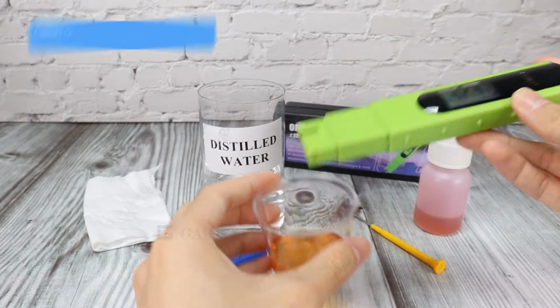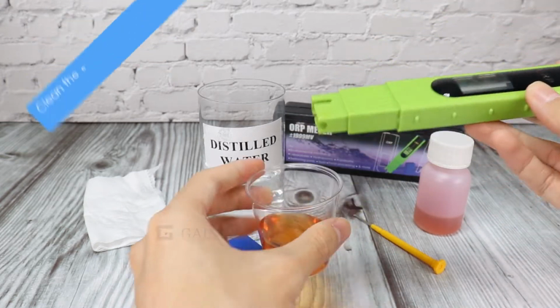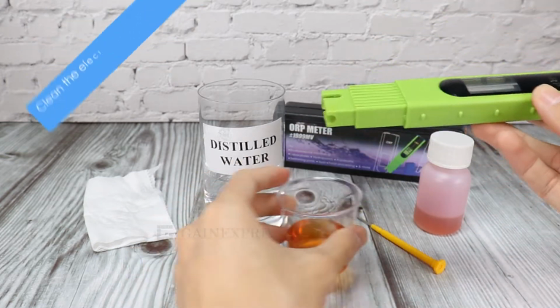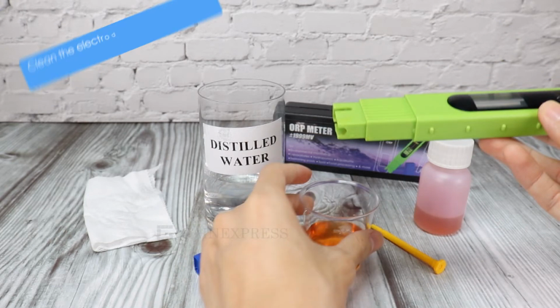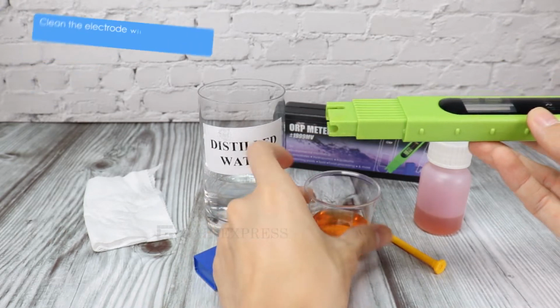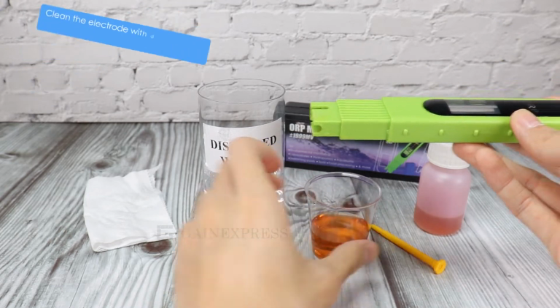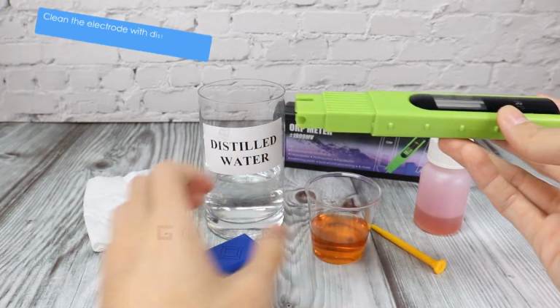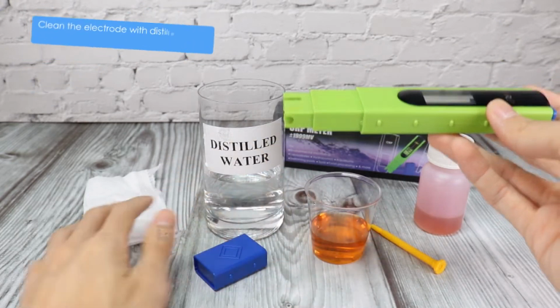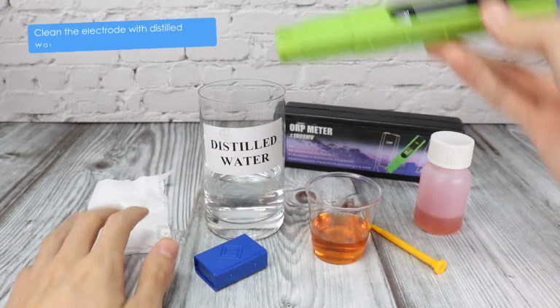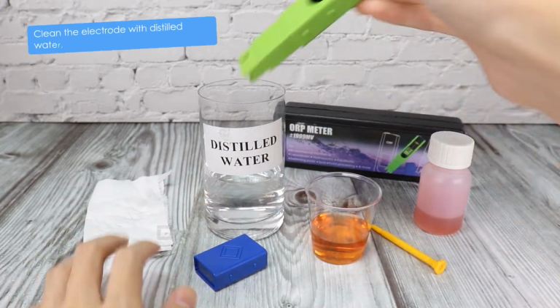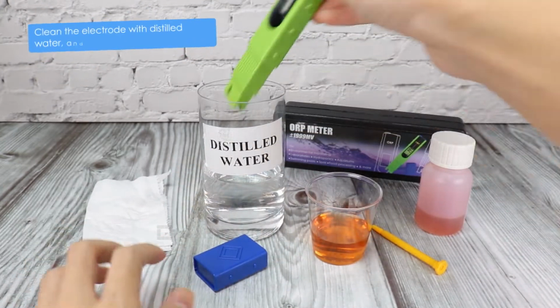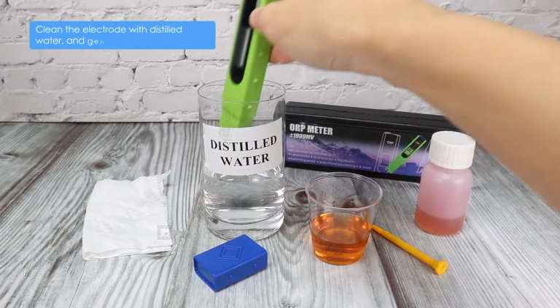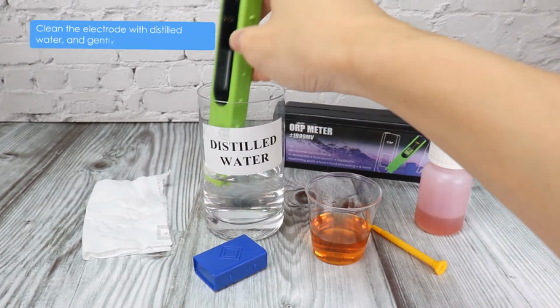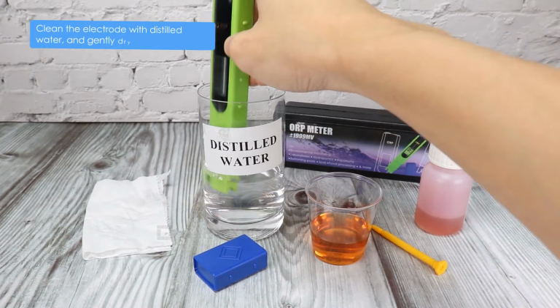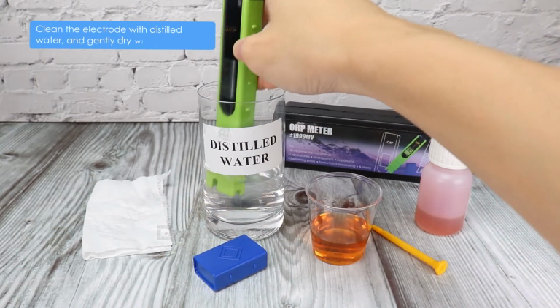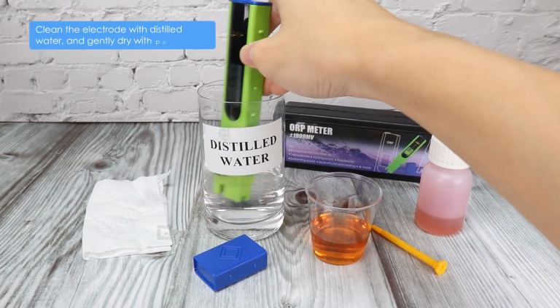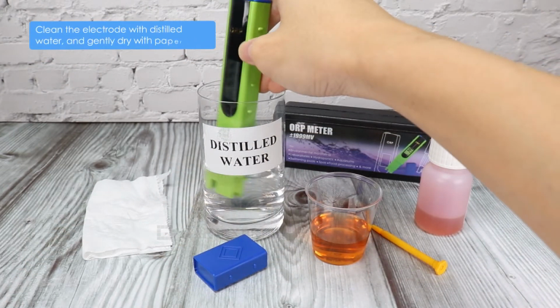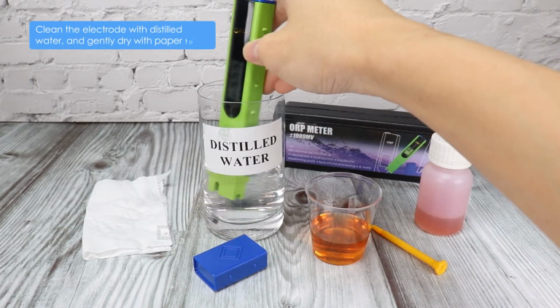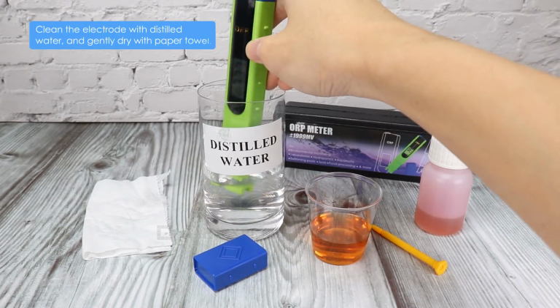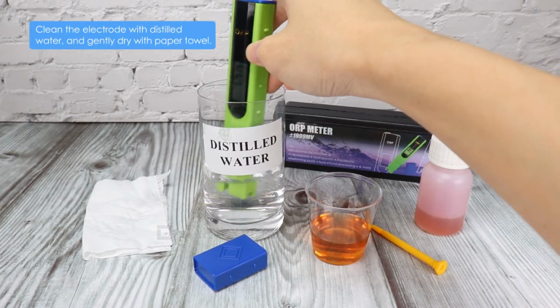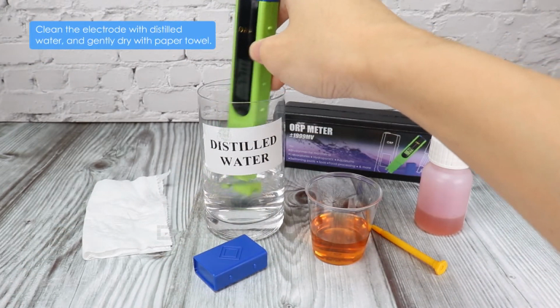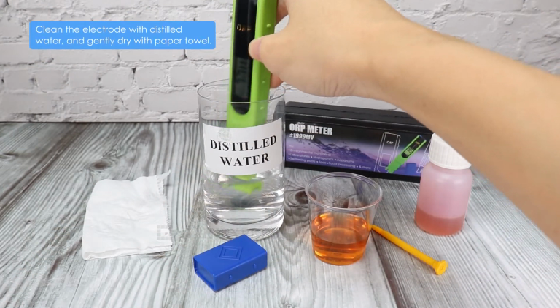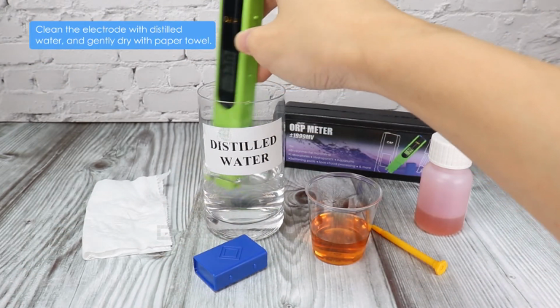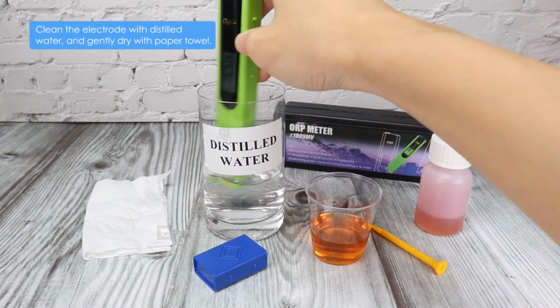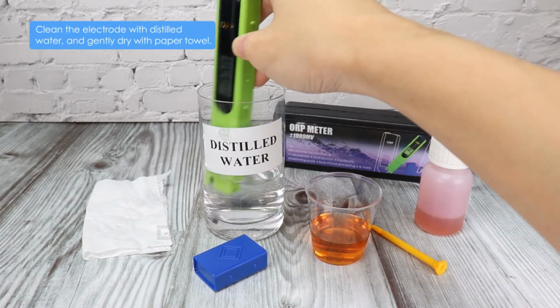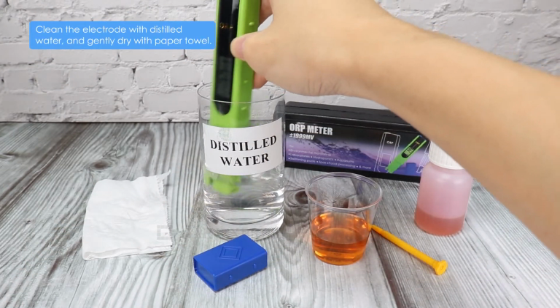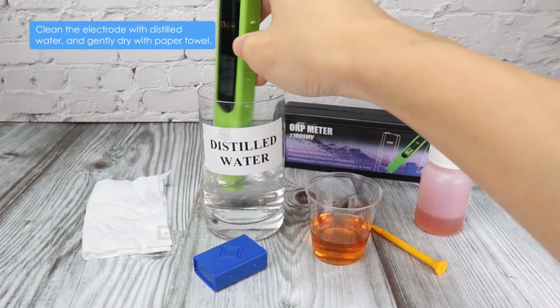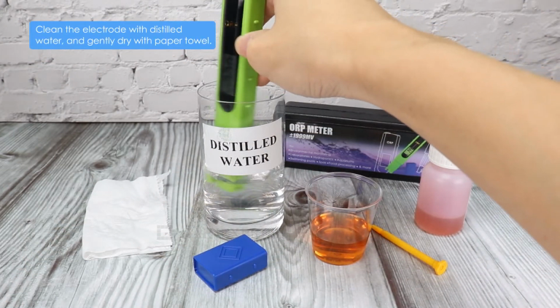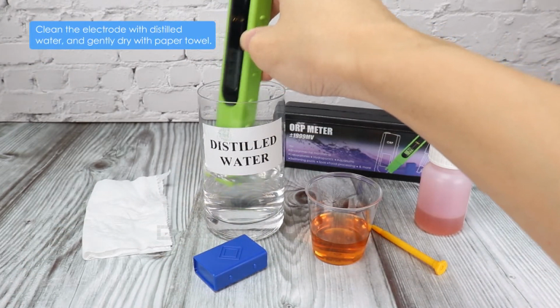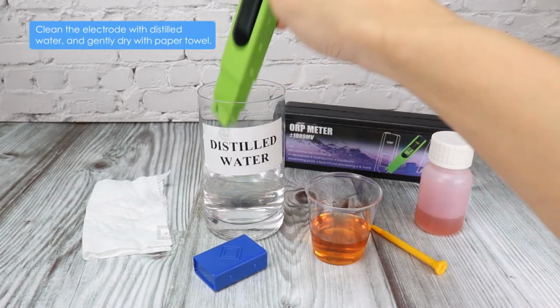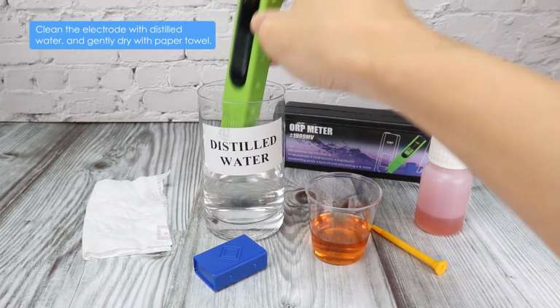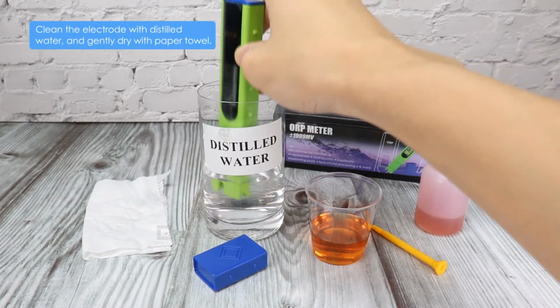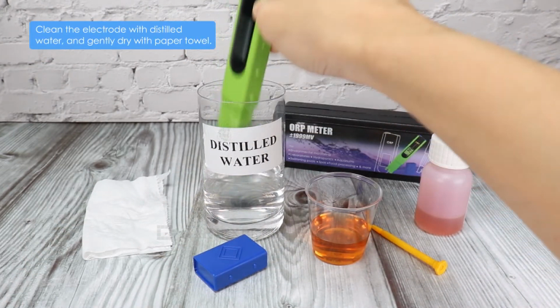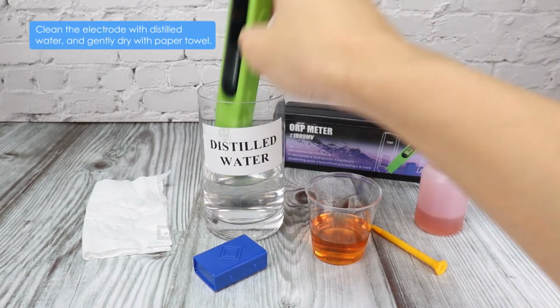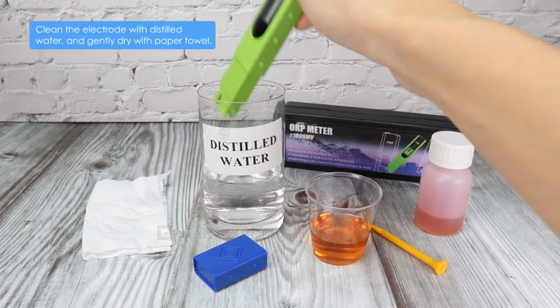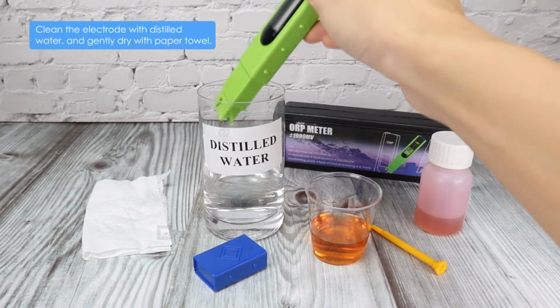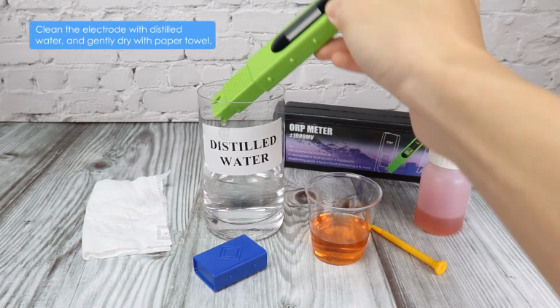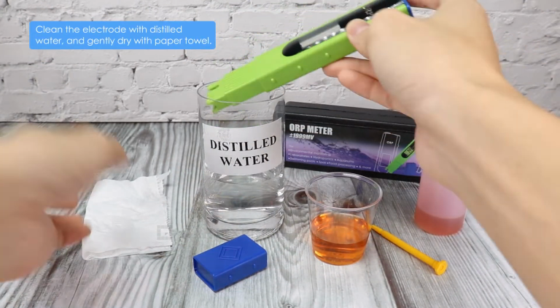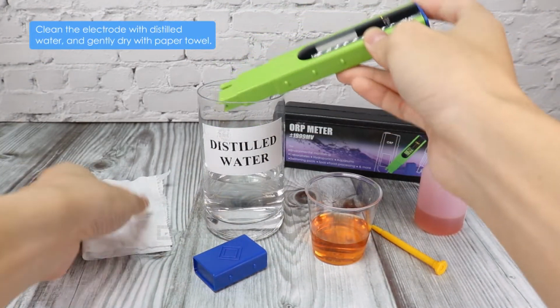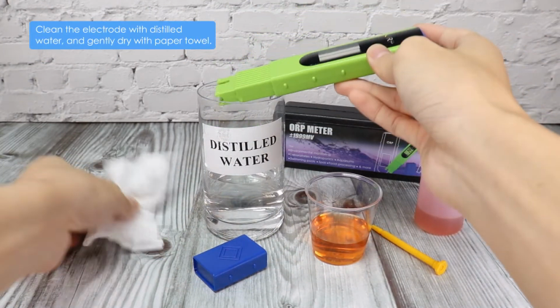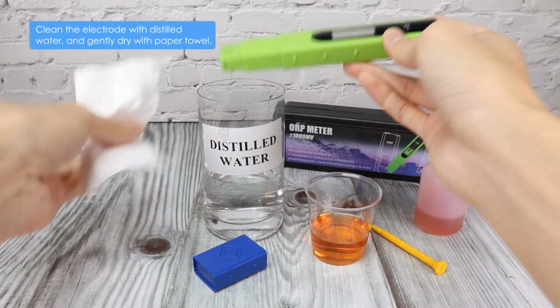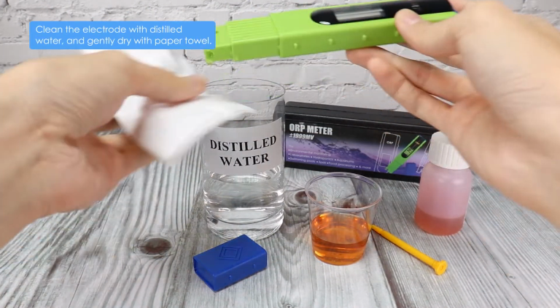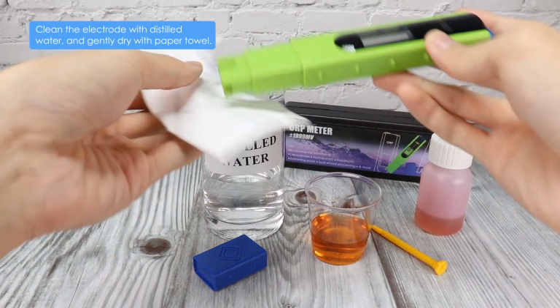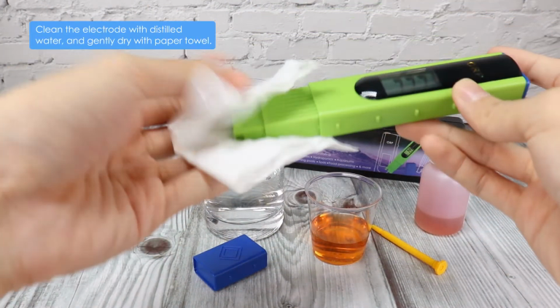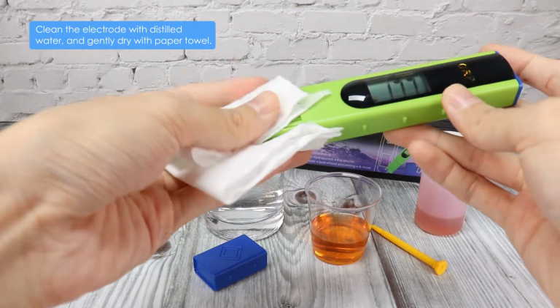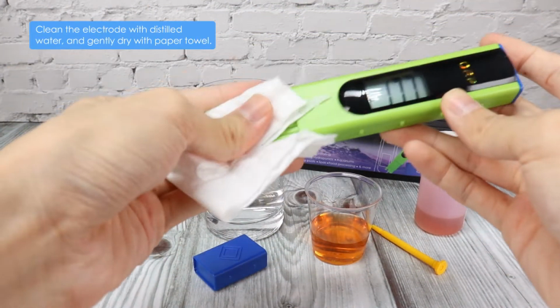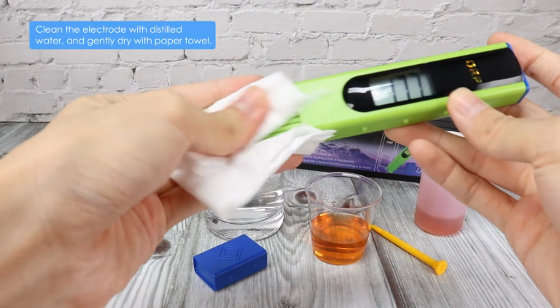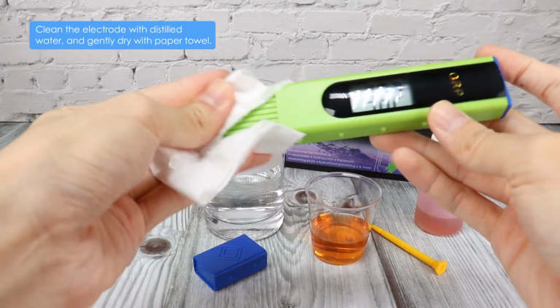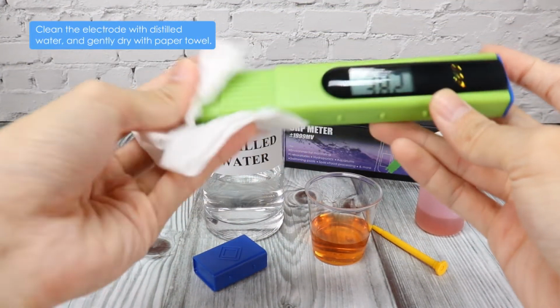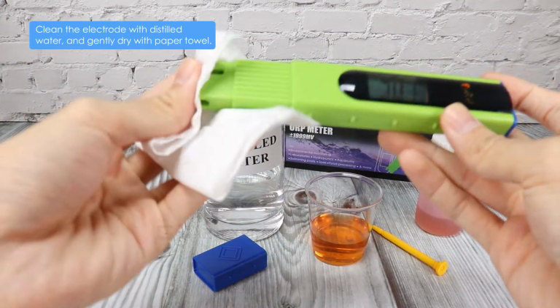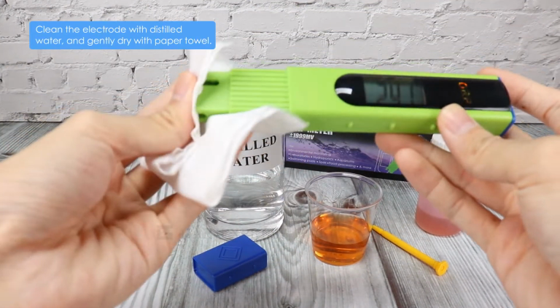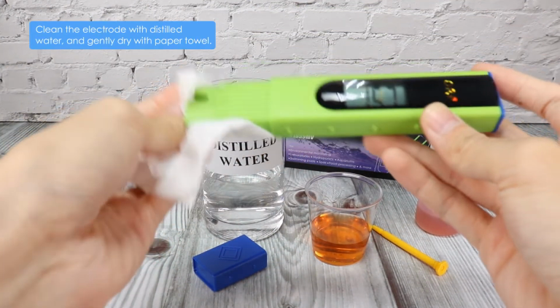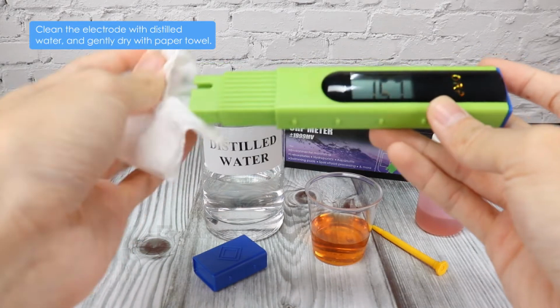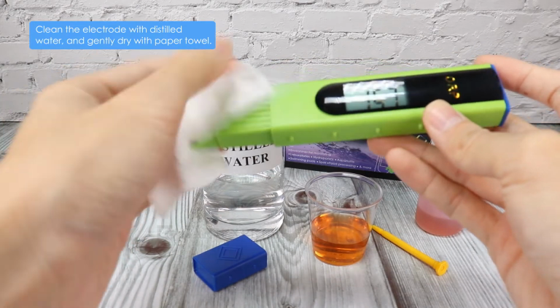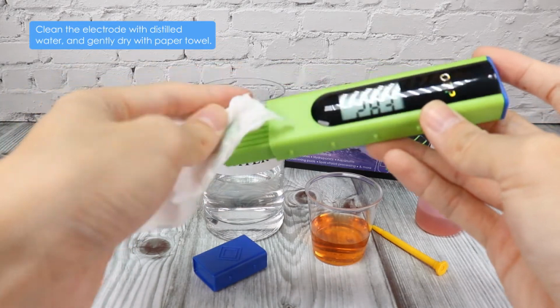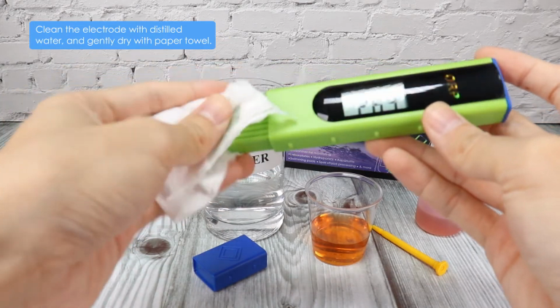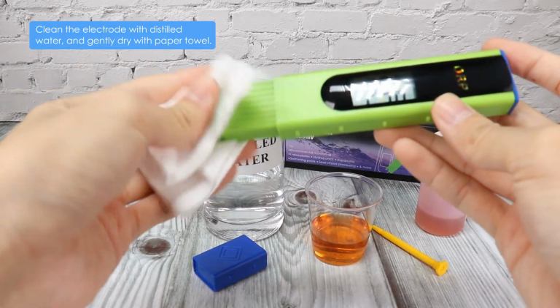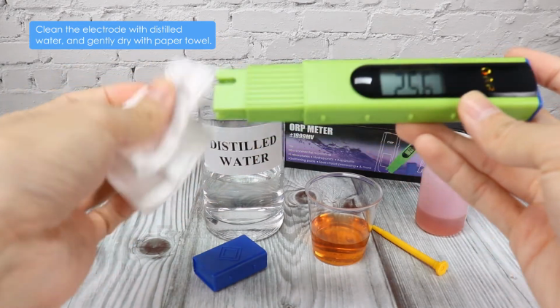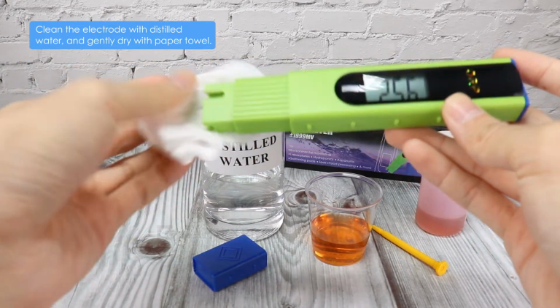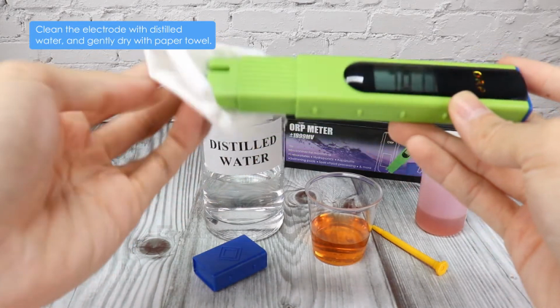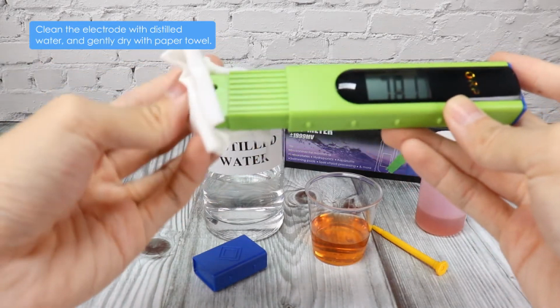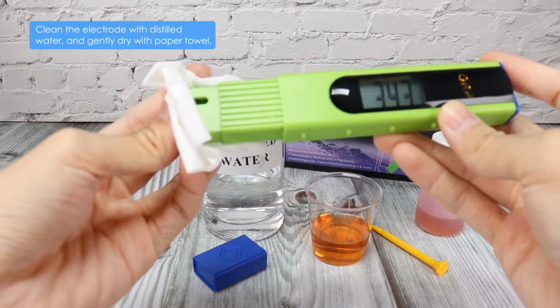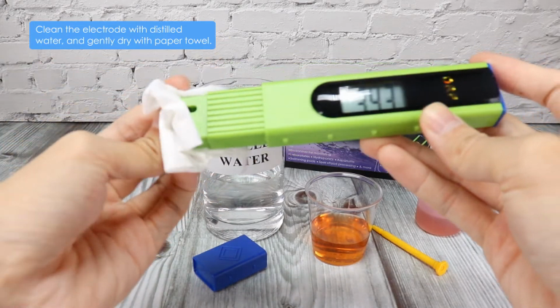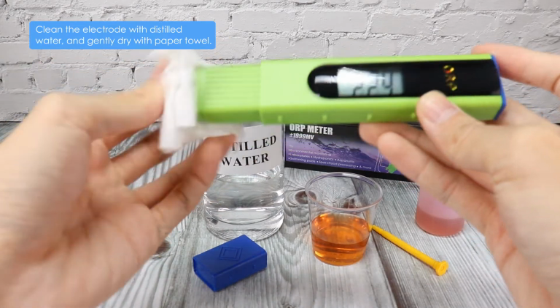Clean the electrode with distilled water and gently dry with a paper towel.